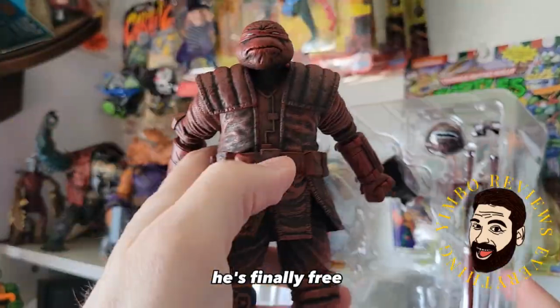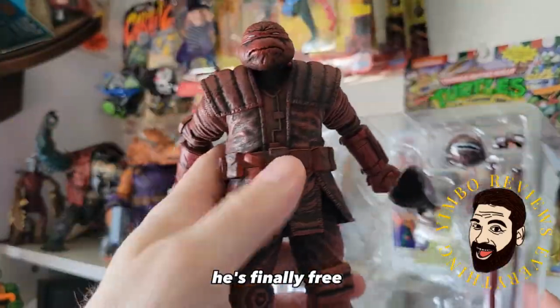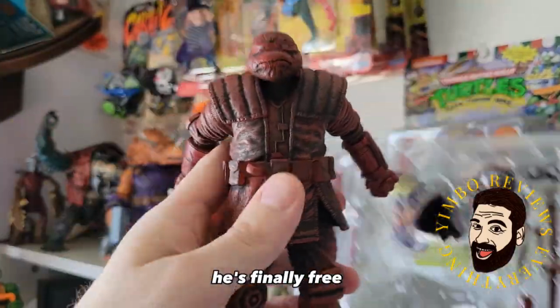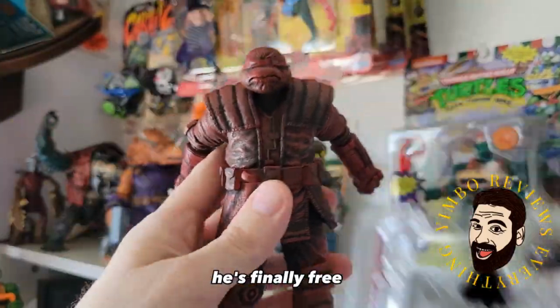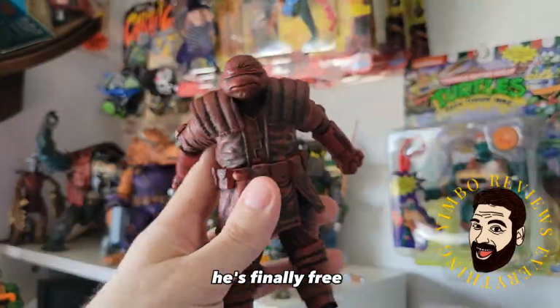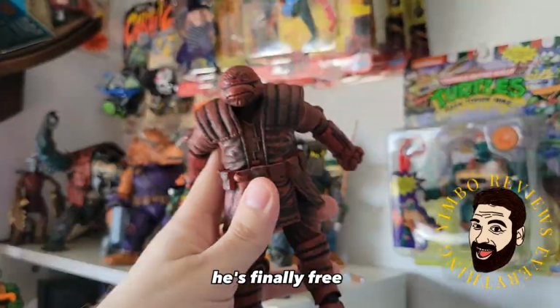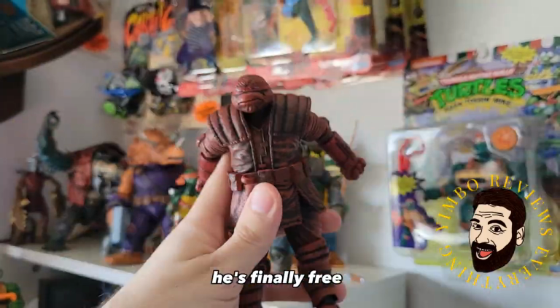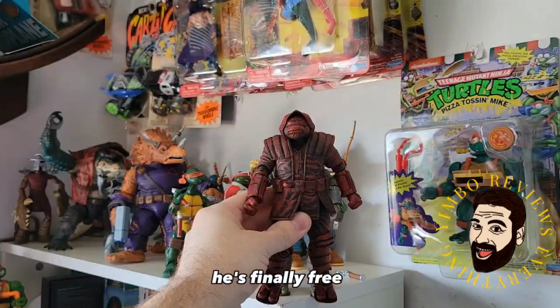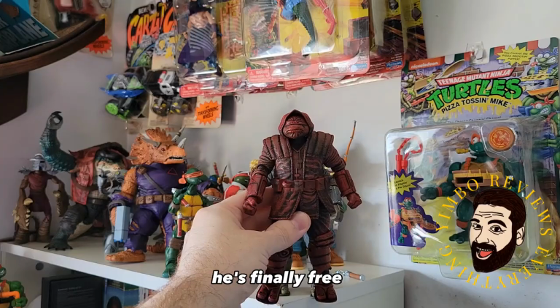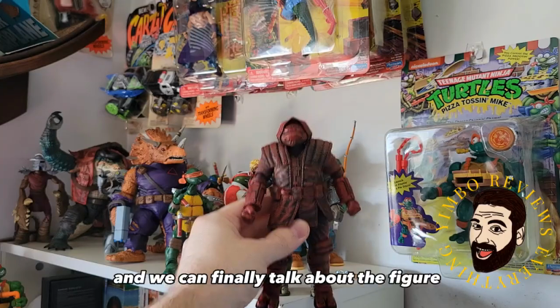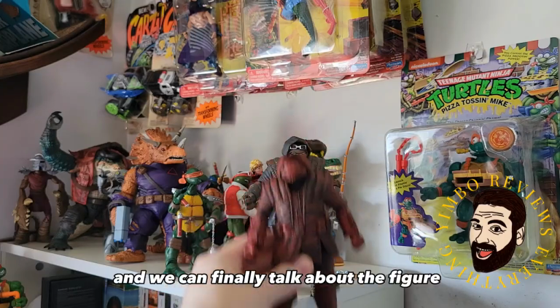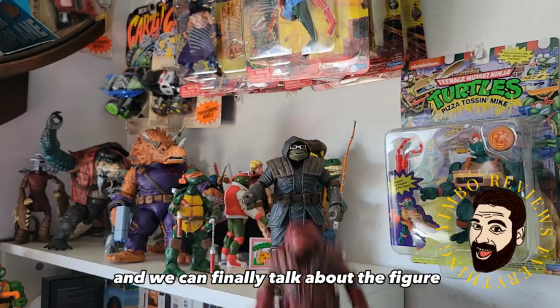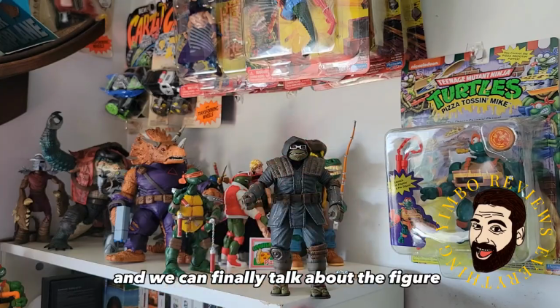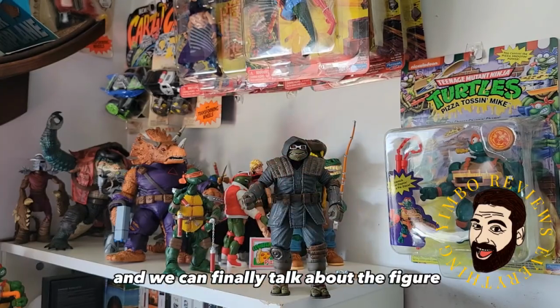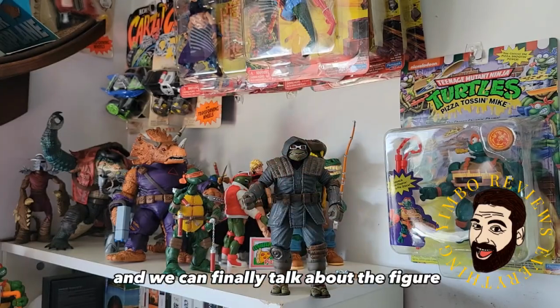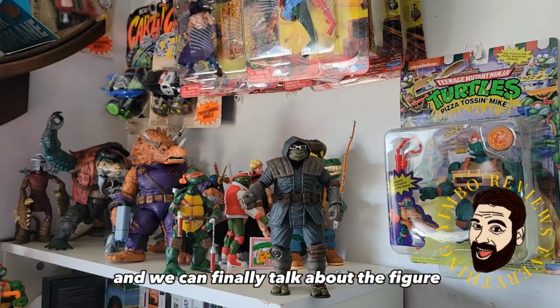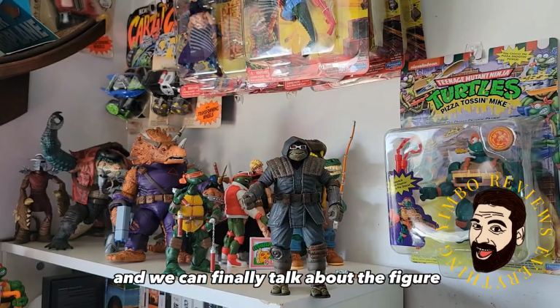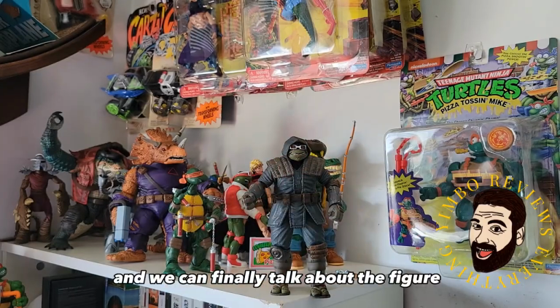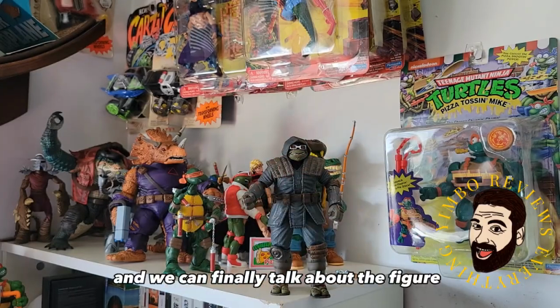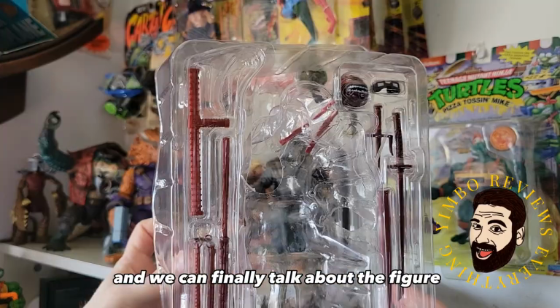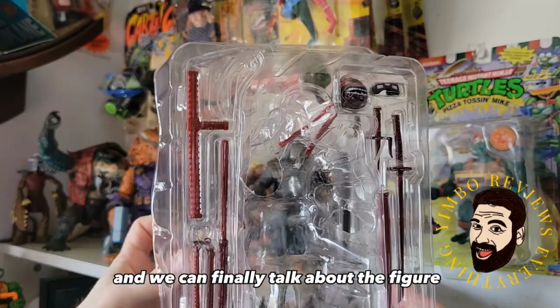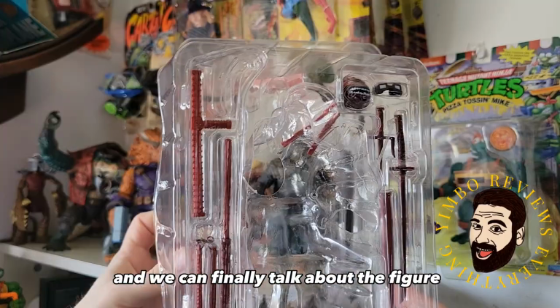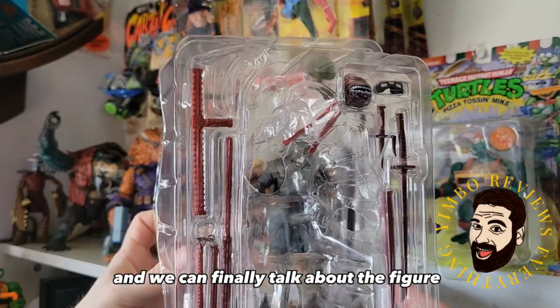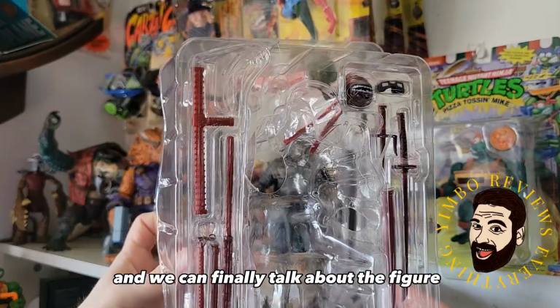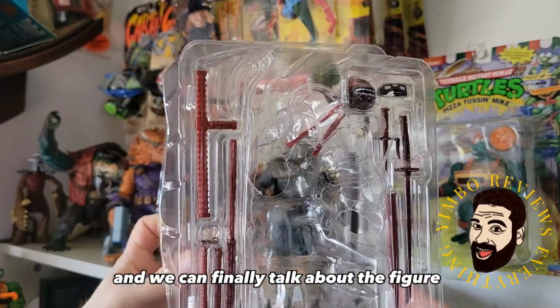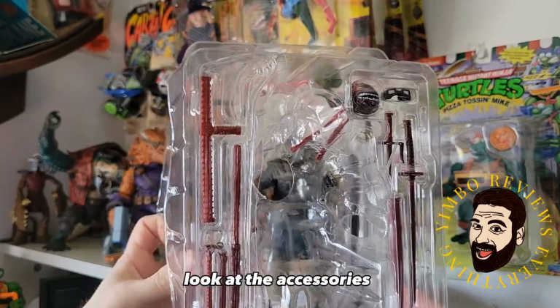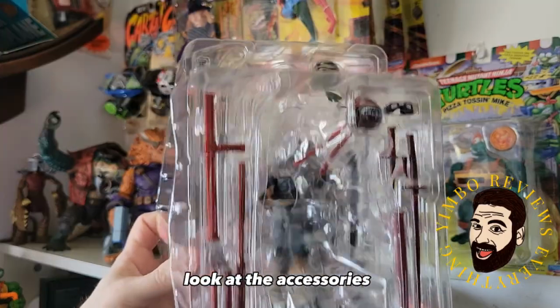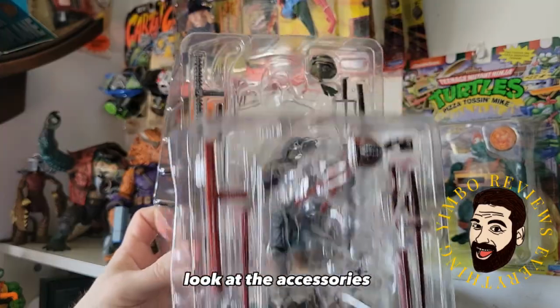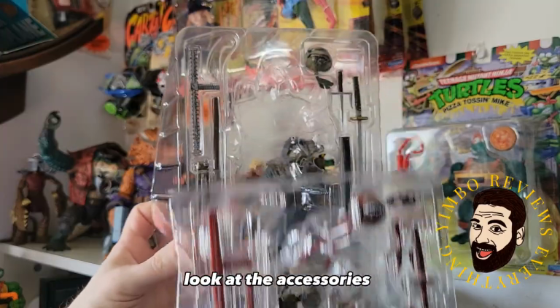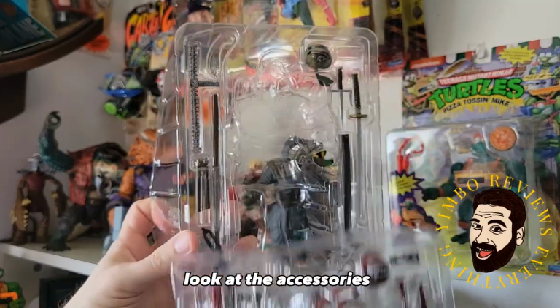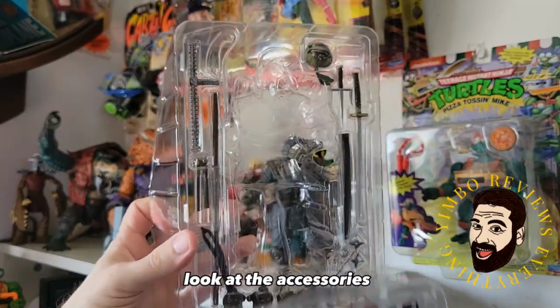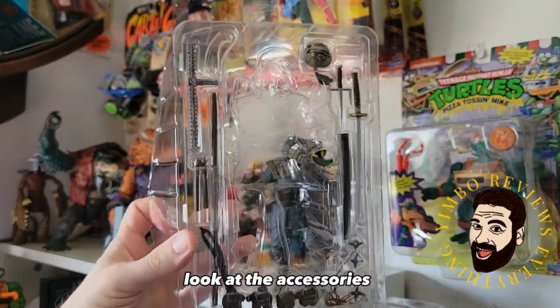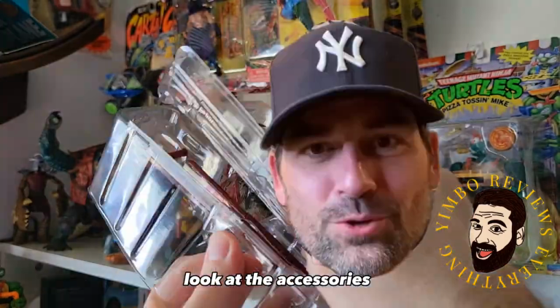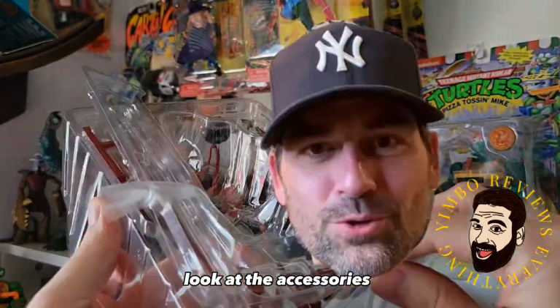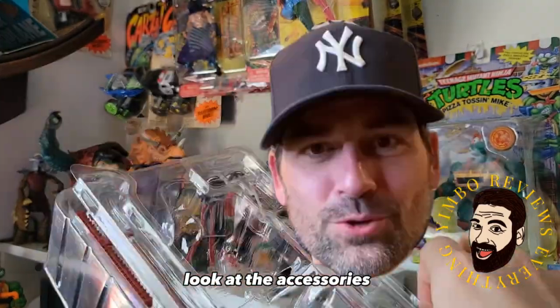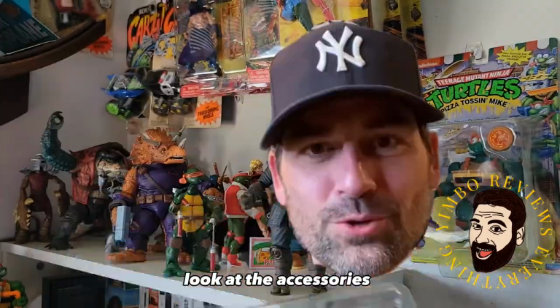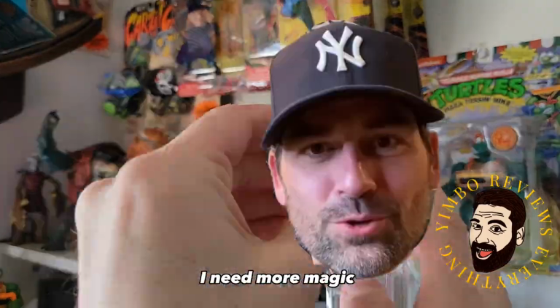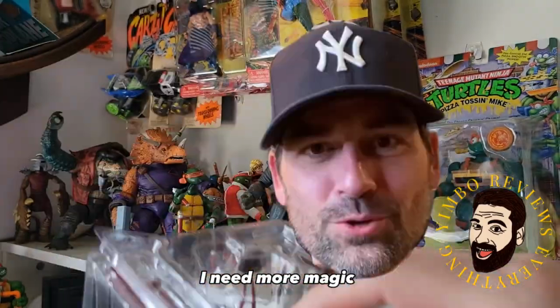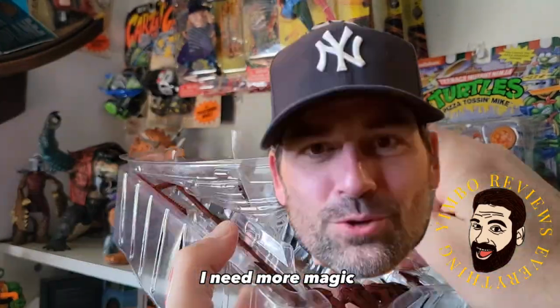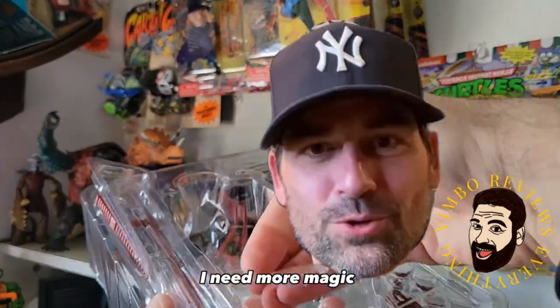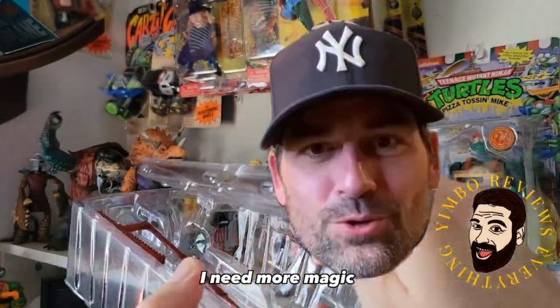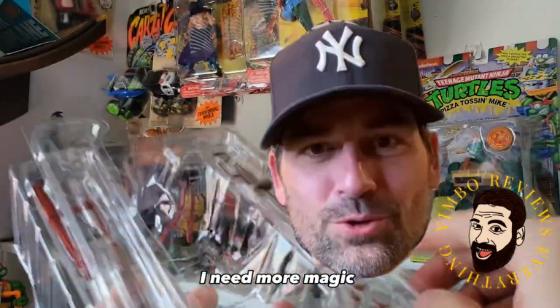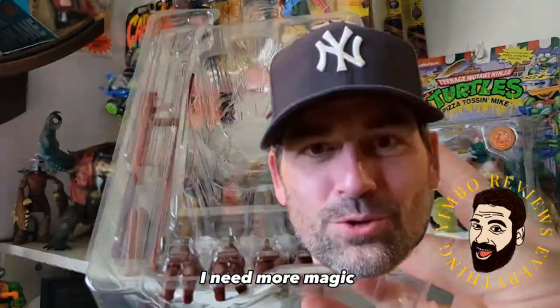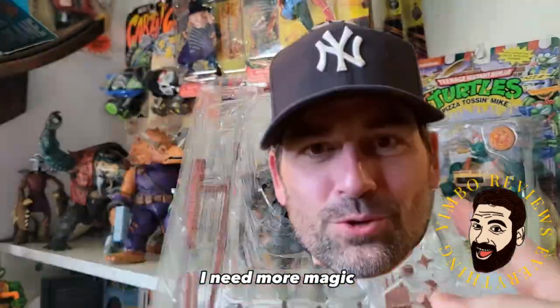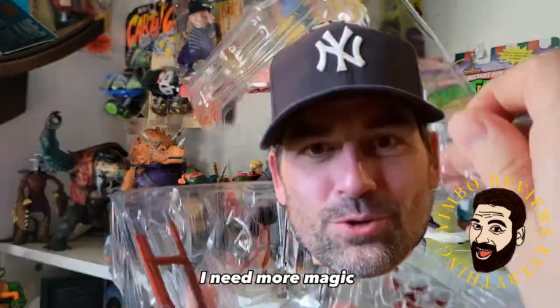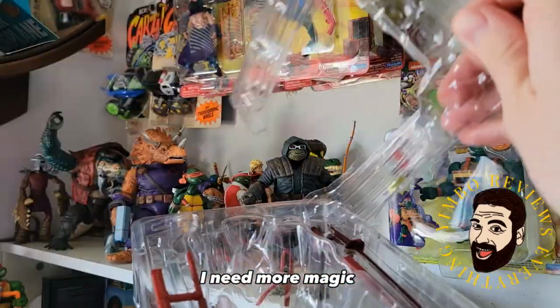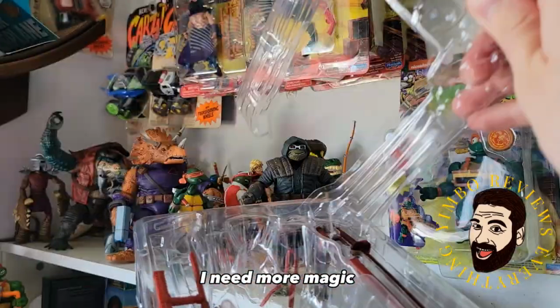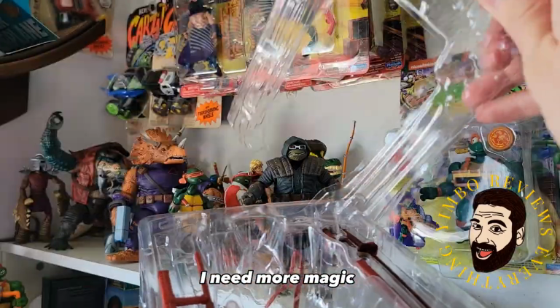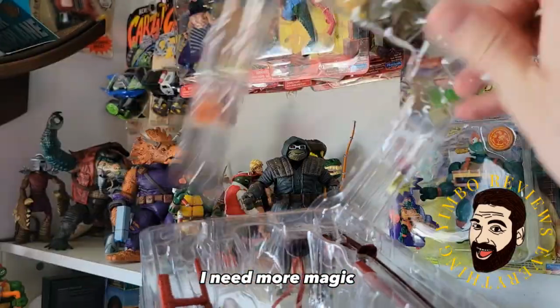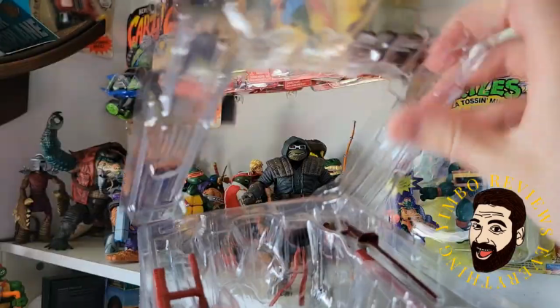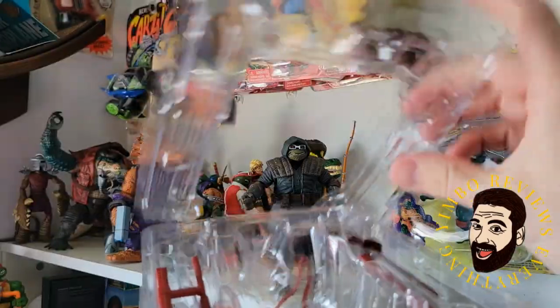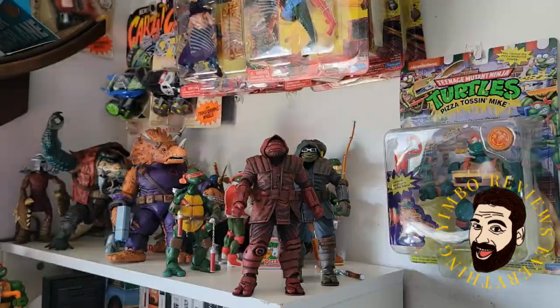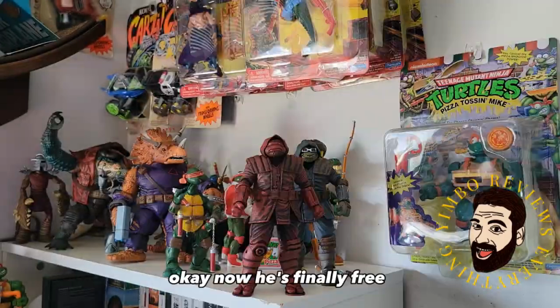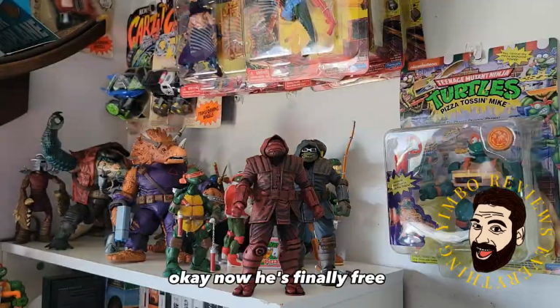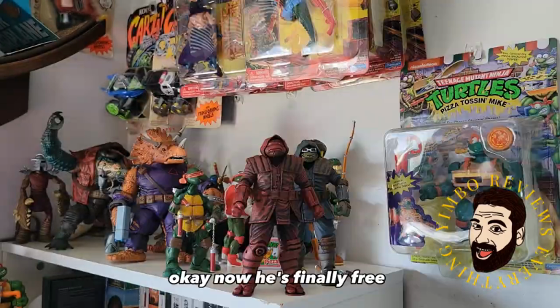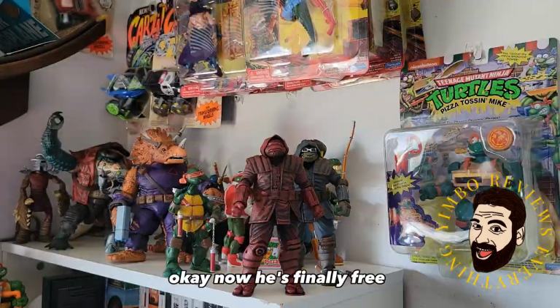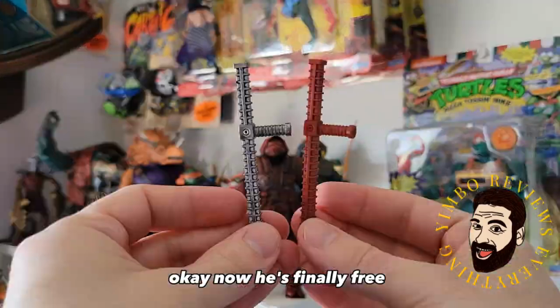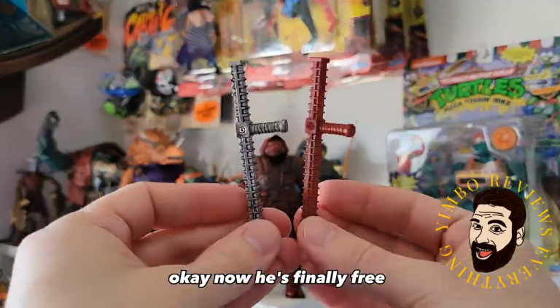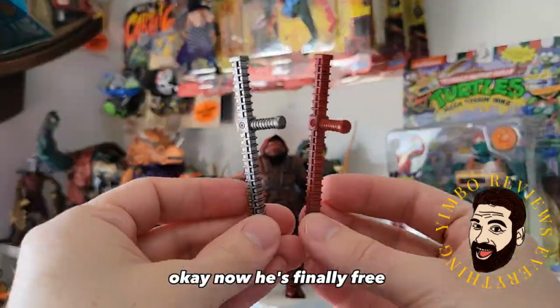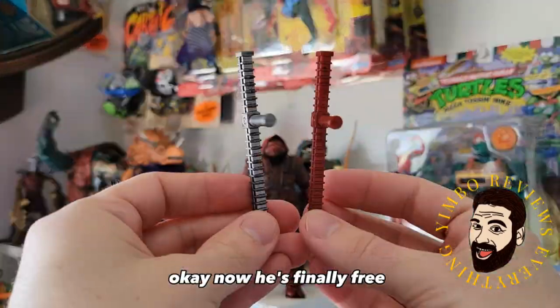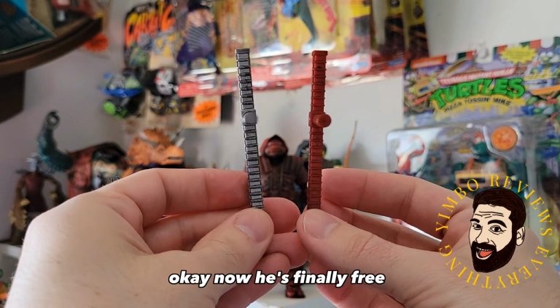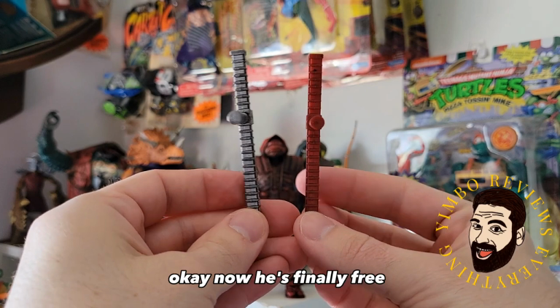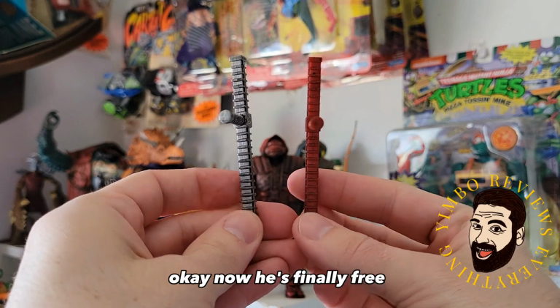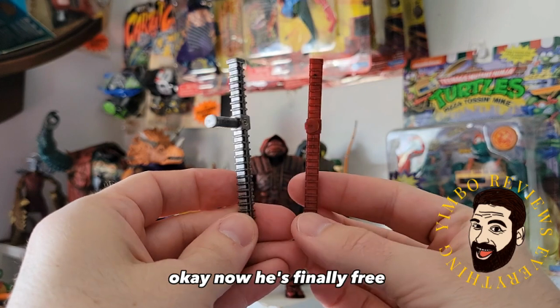He's finally free, and we can finally talk about the figure. Look at the accessories. Now he's finally free.